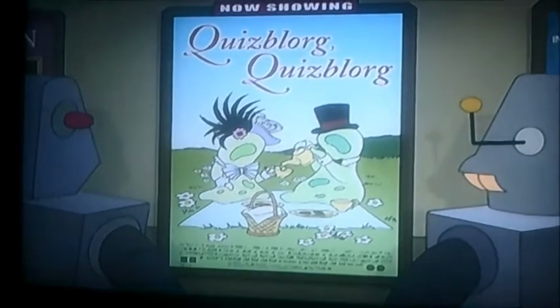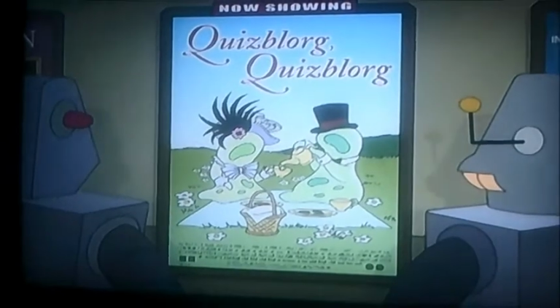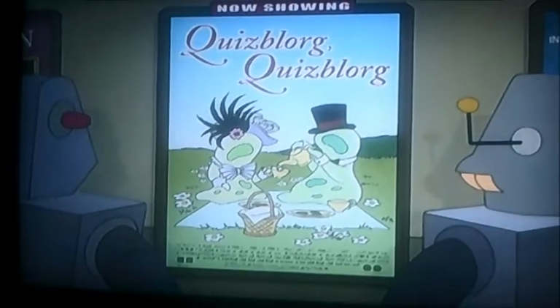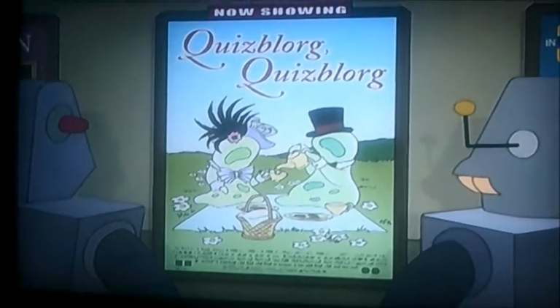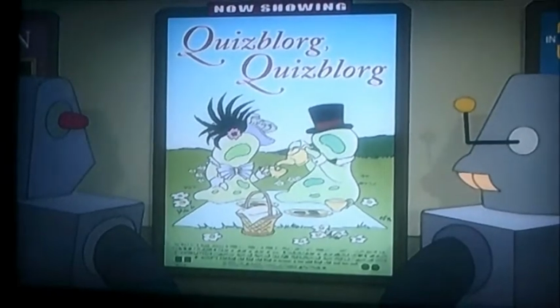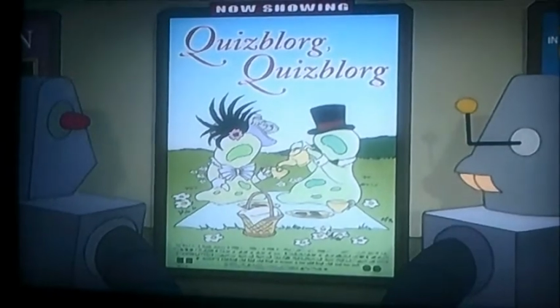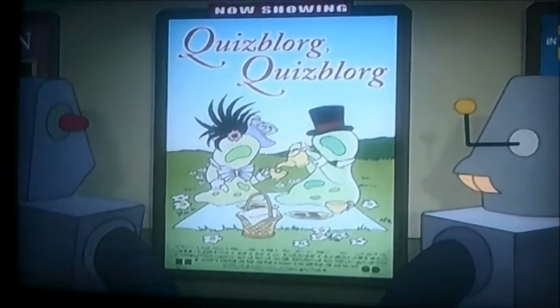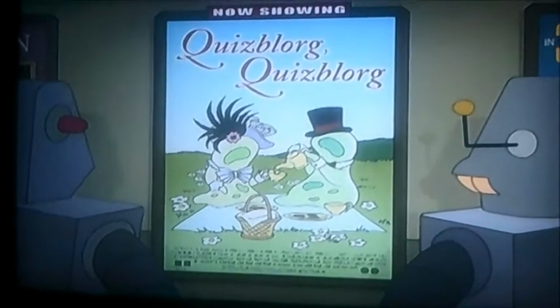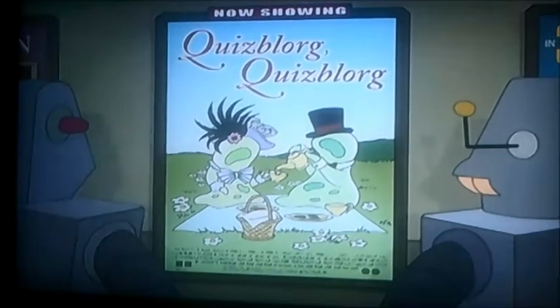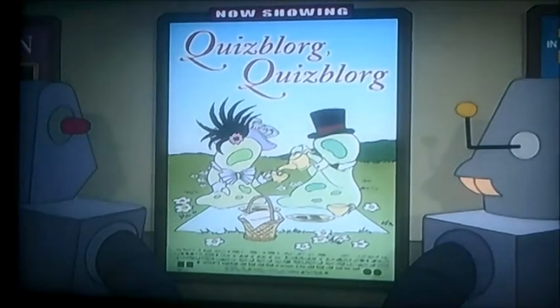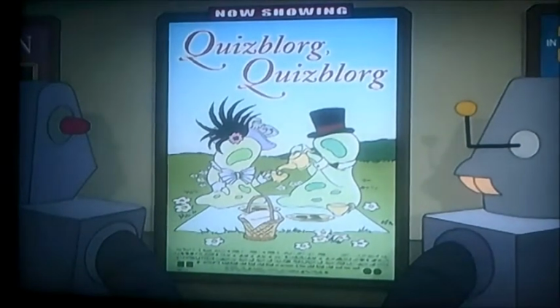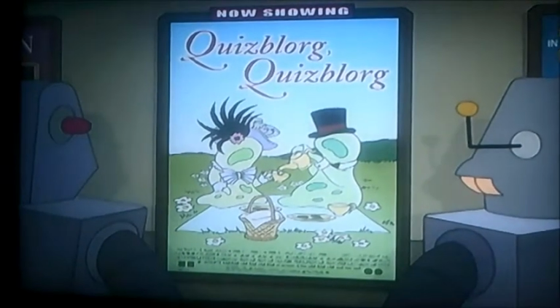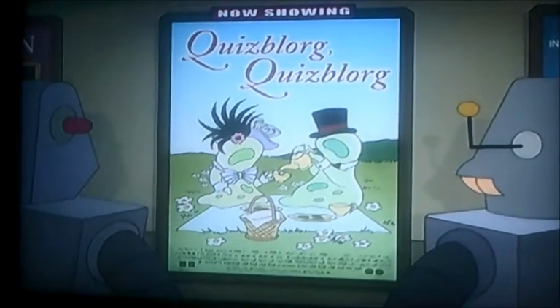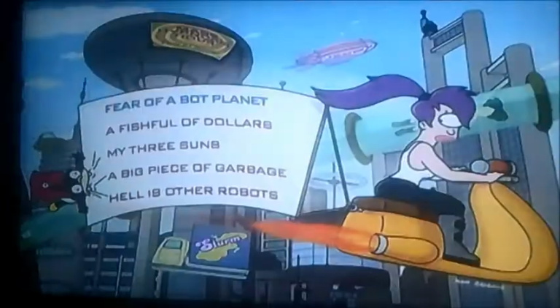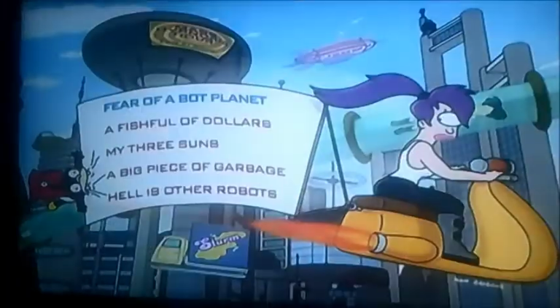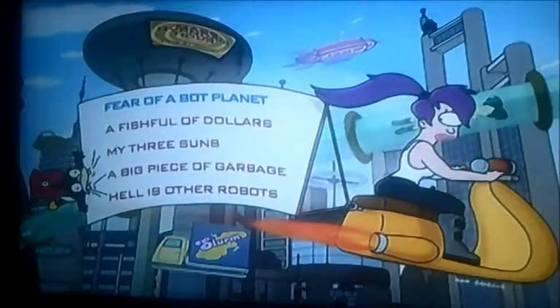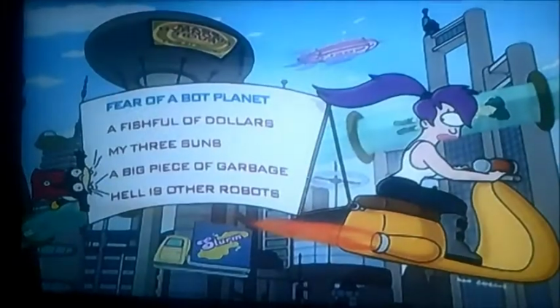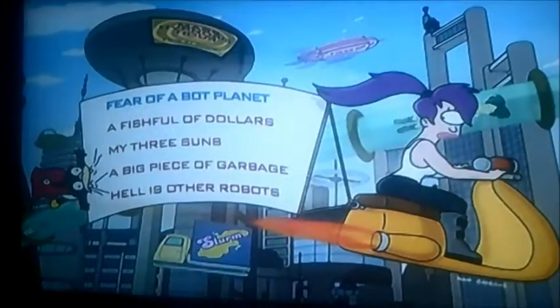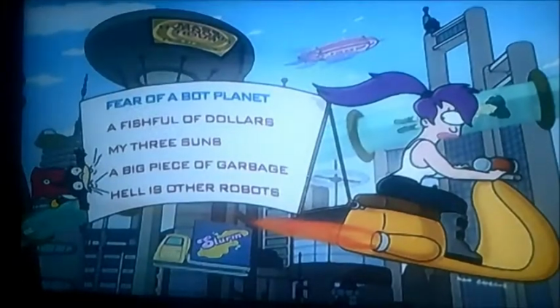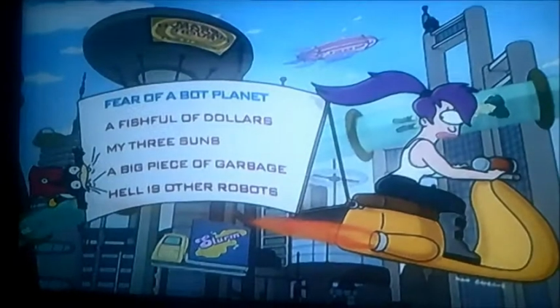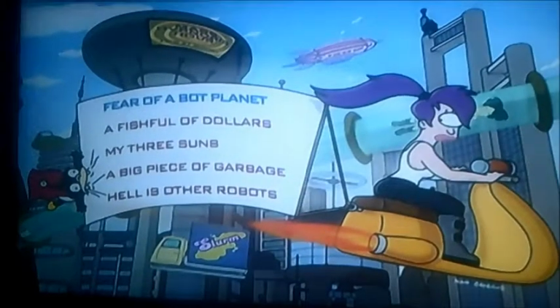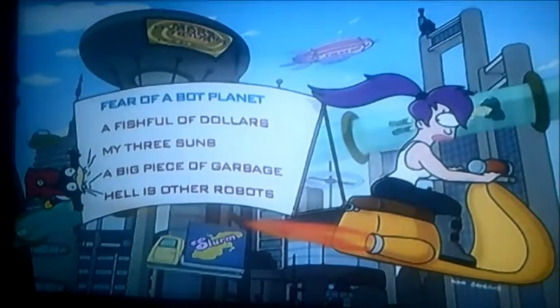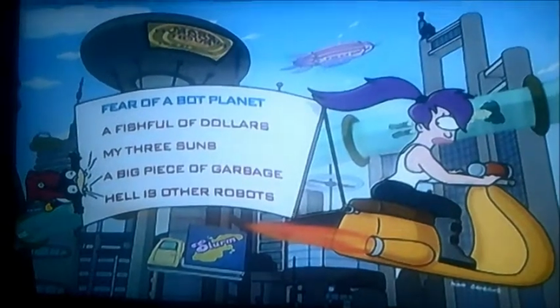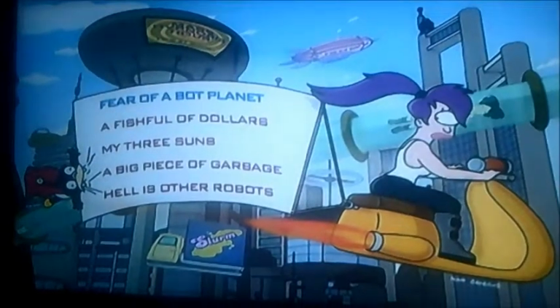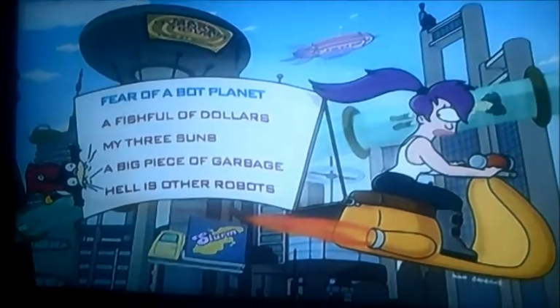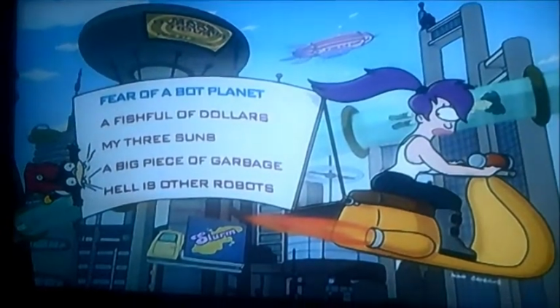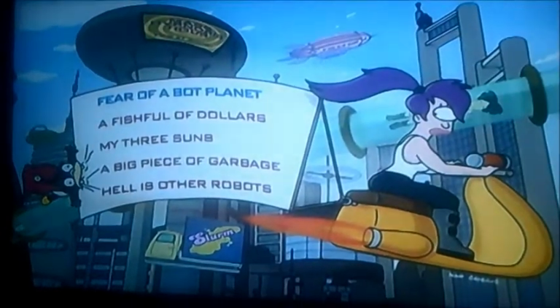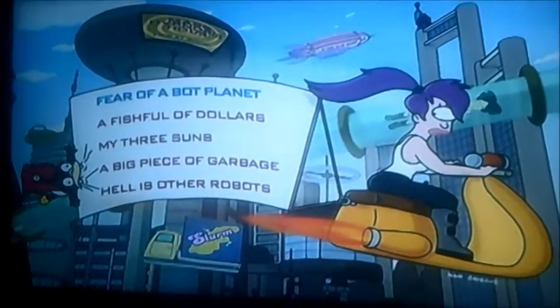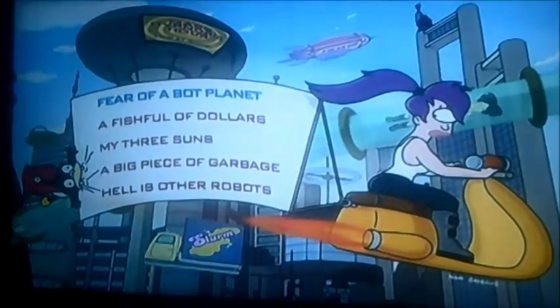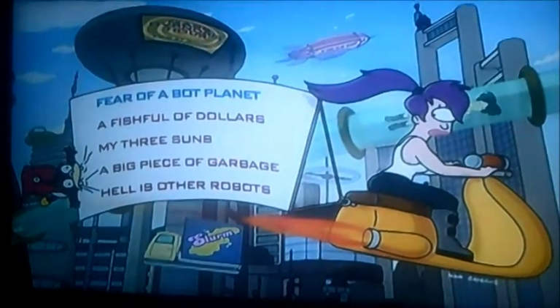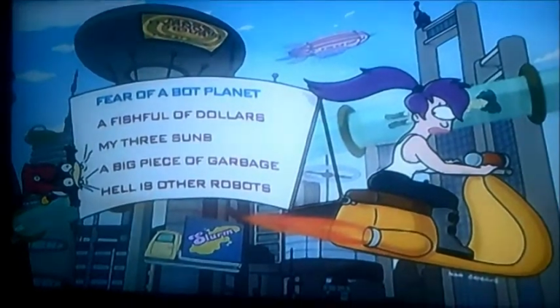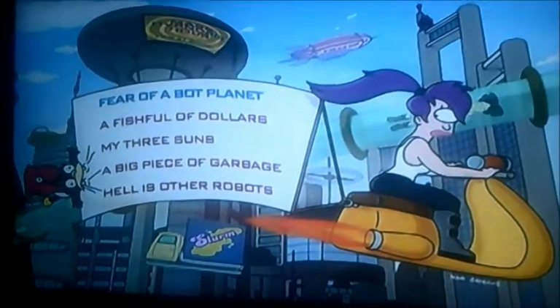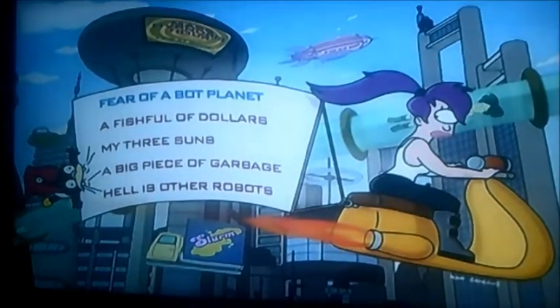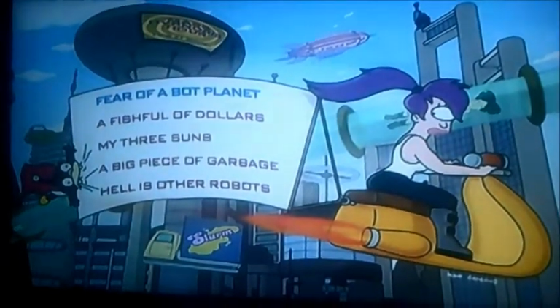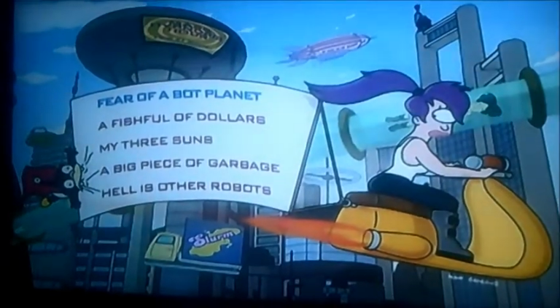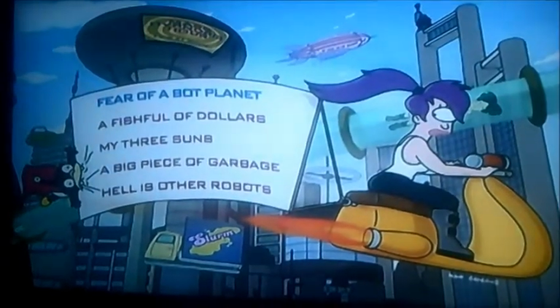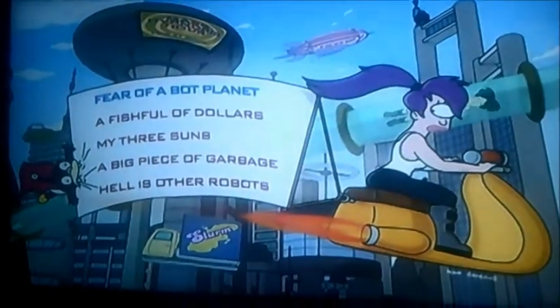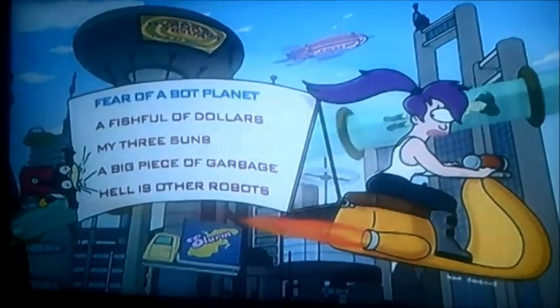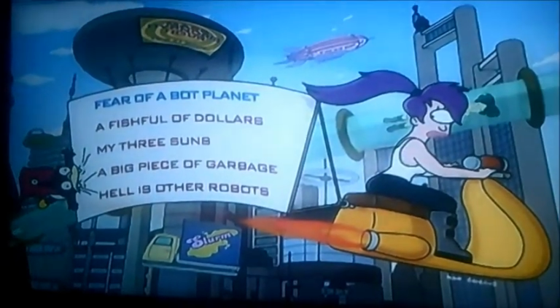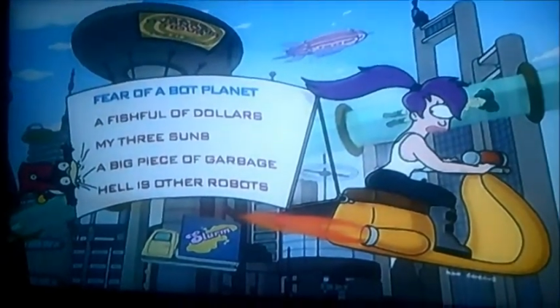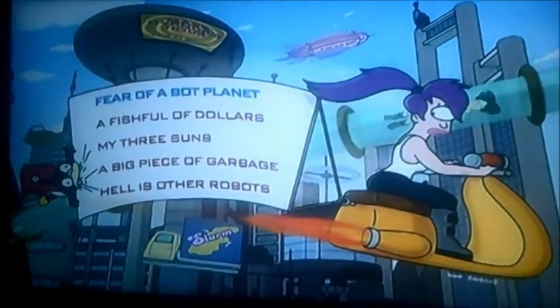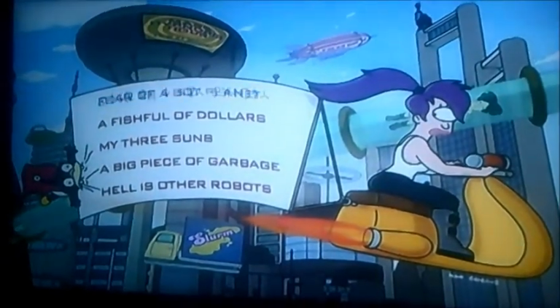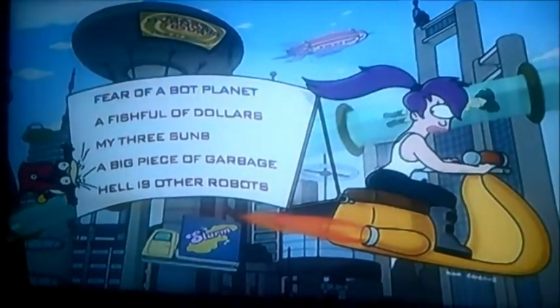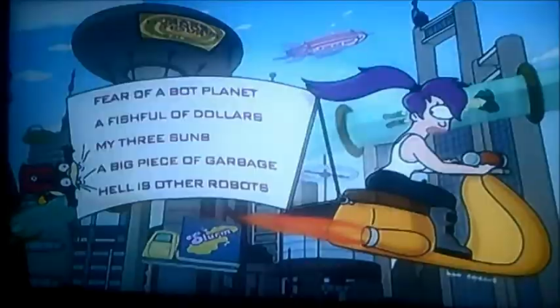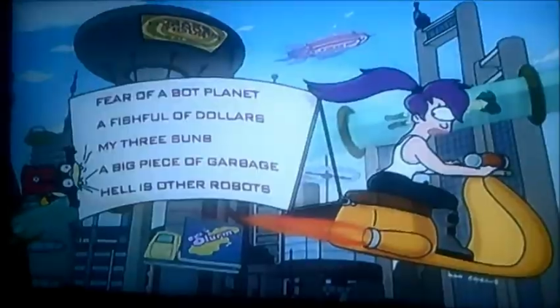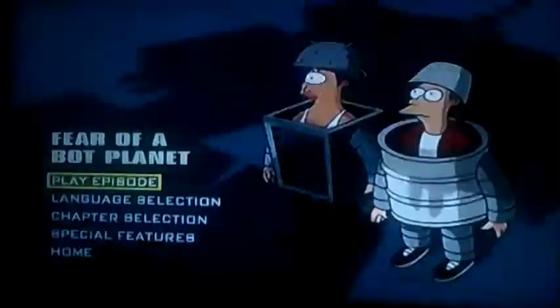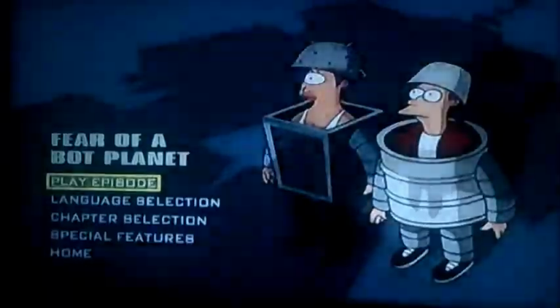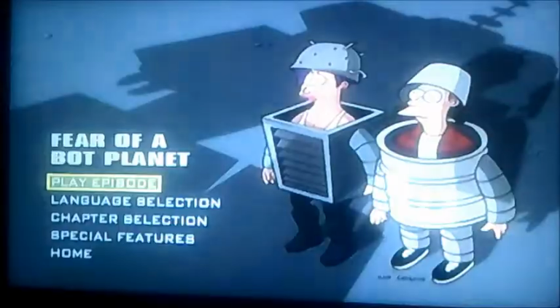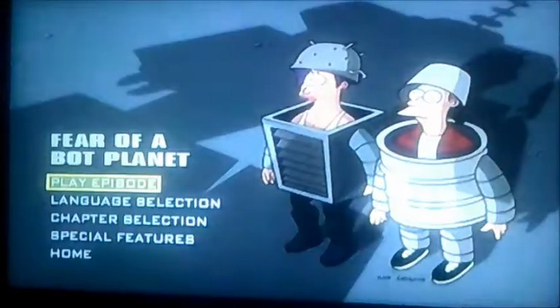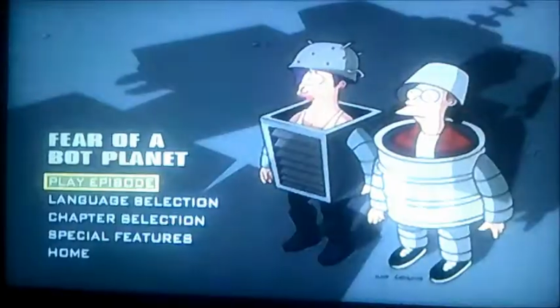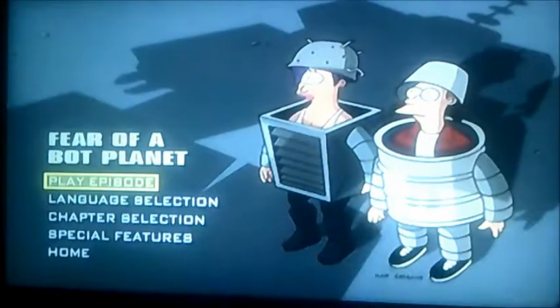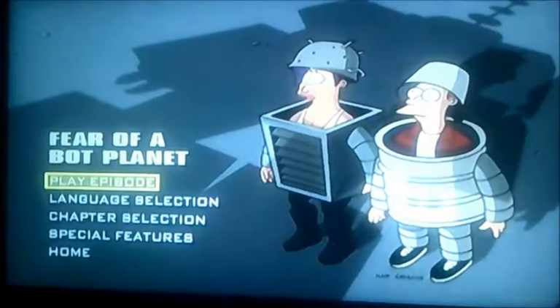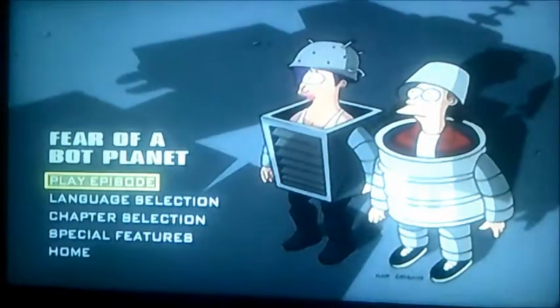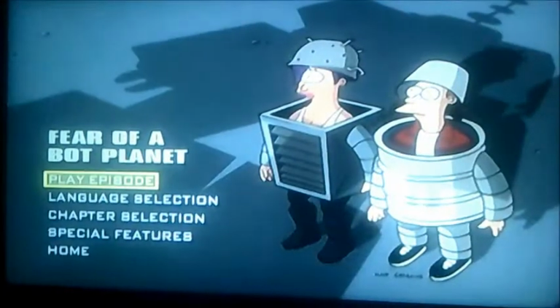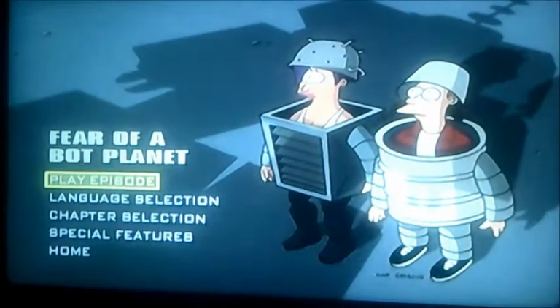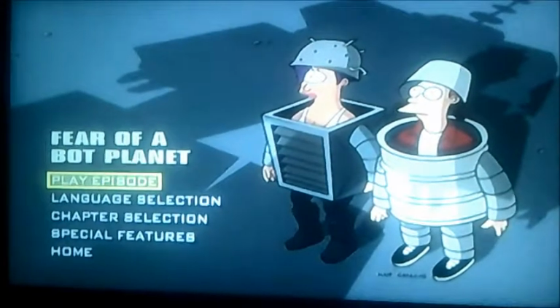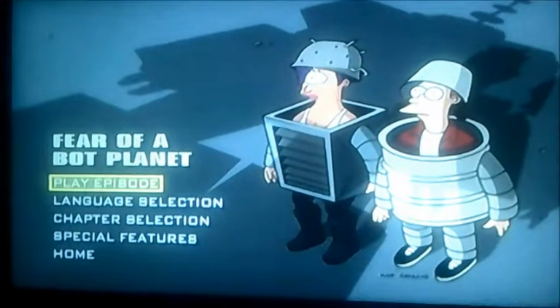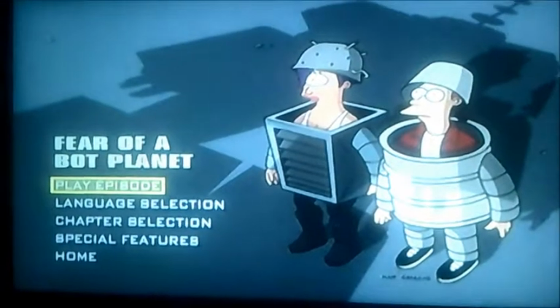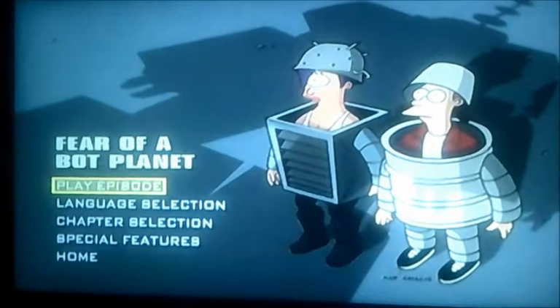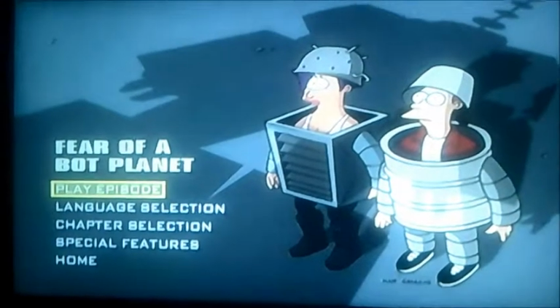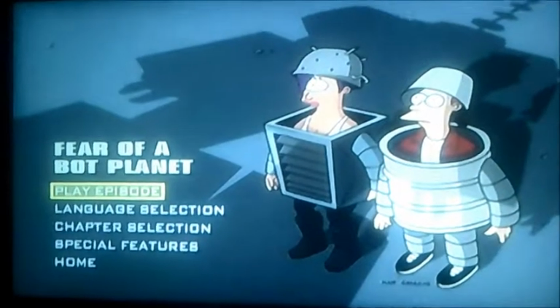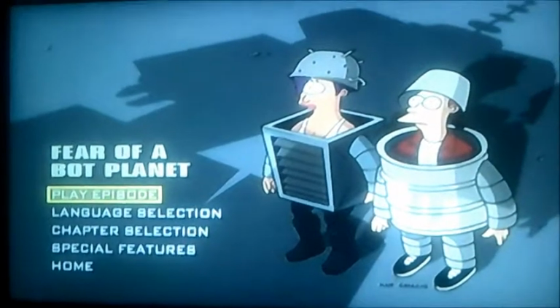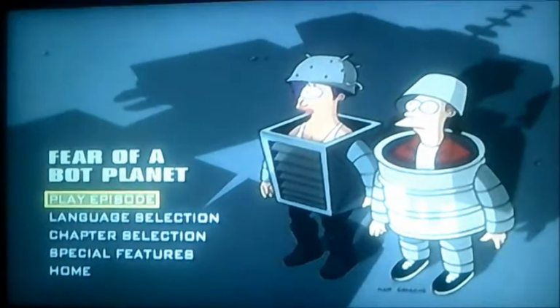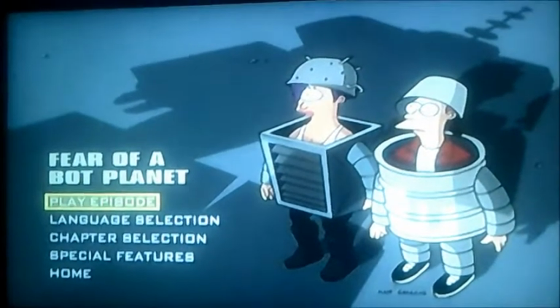Unusual isn't it? Anyway, let's just move on. We're going to start with Fear of a Bot Planet.